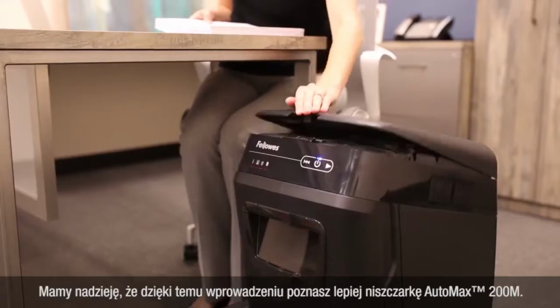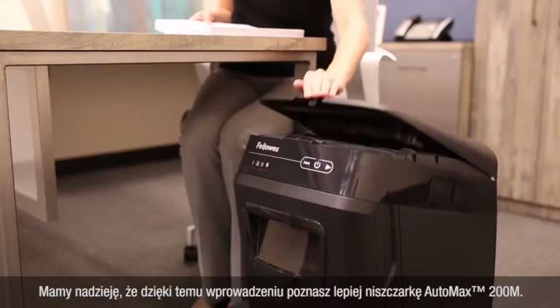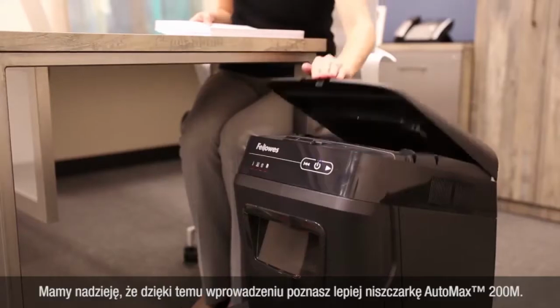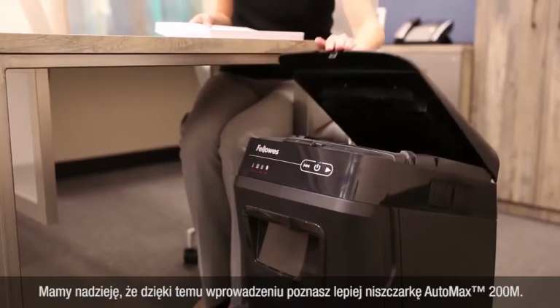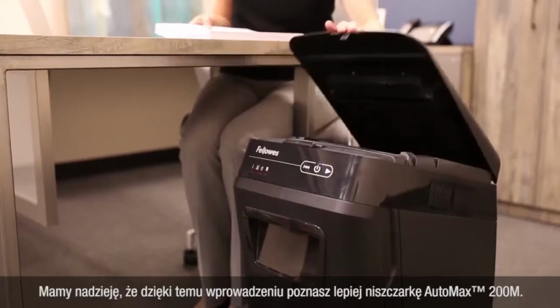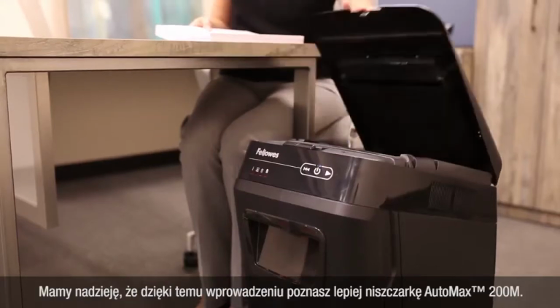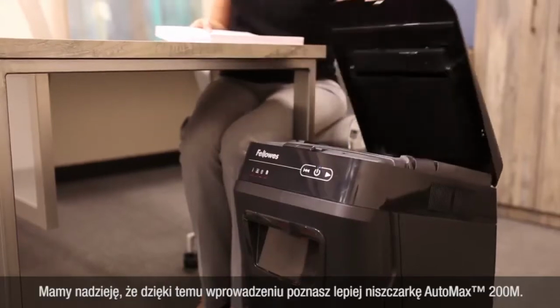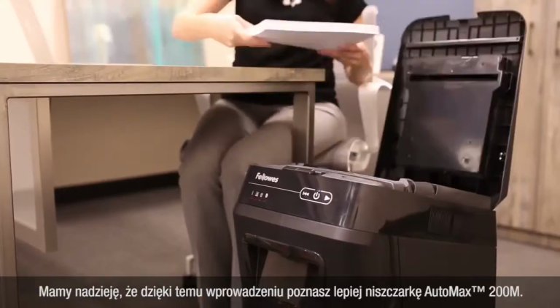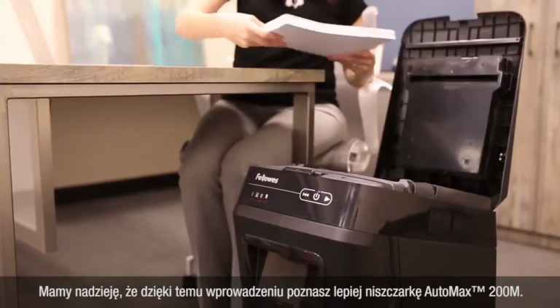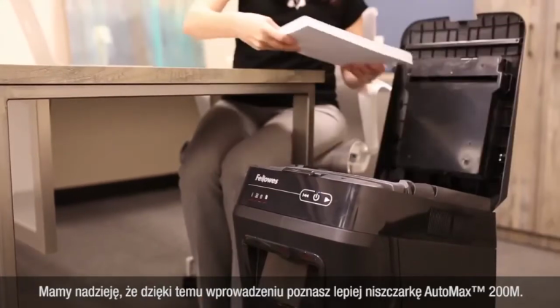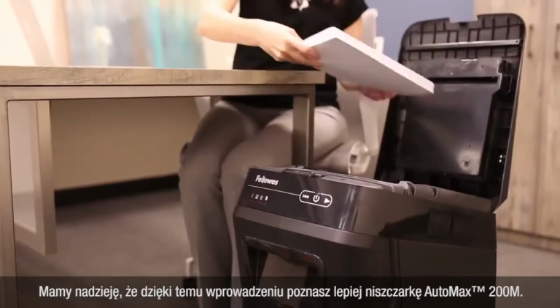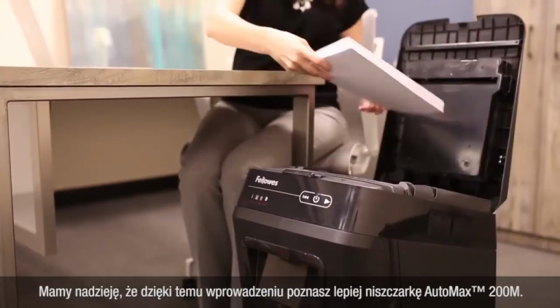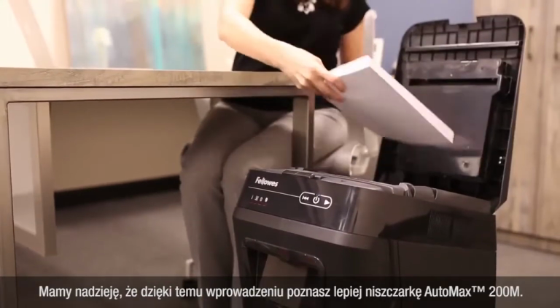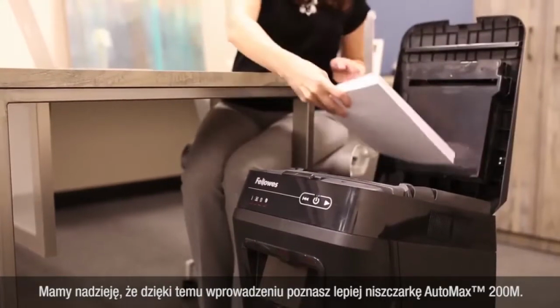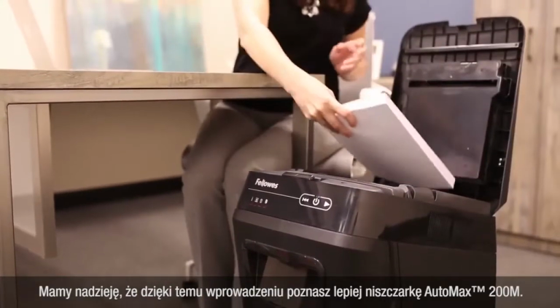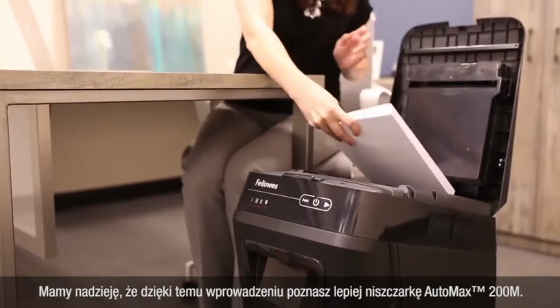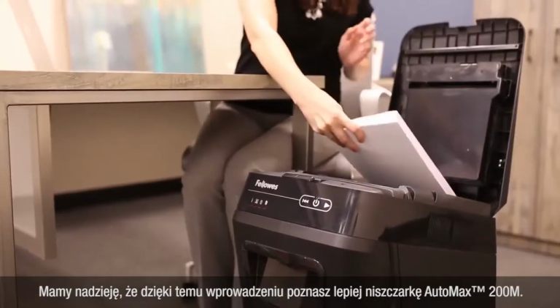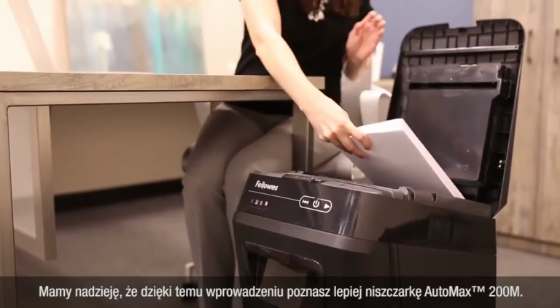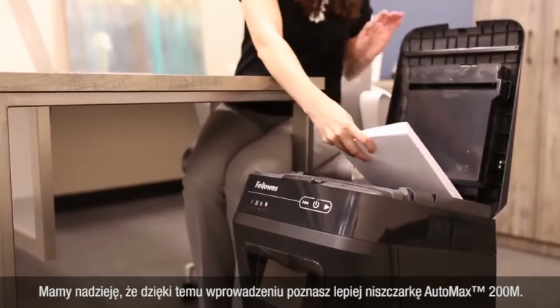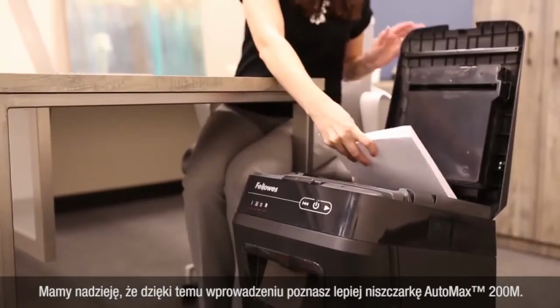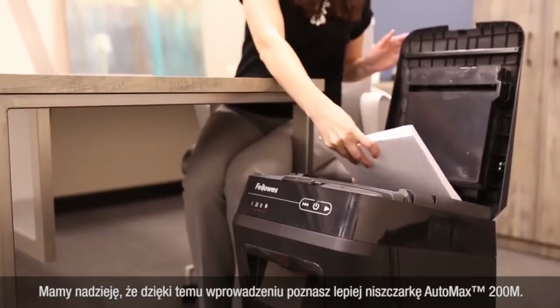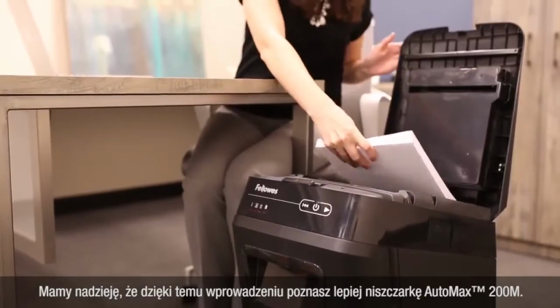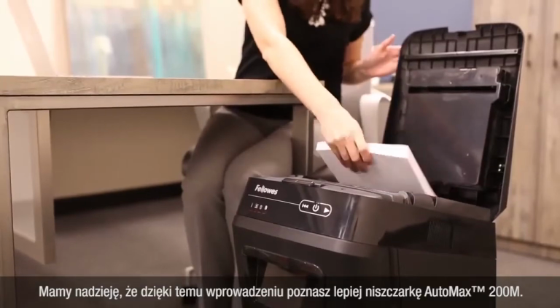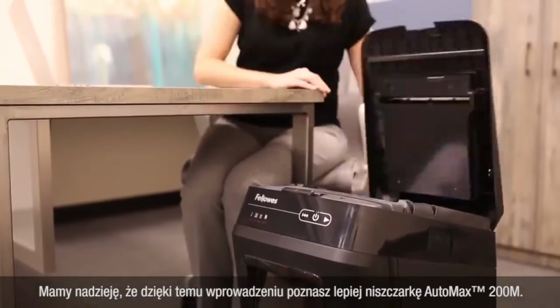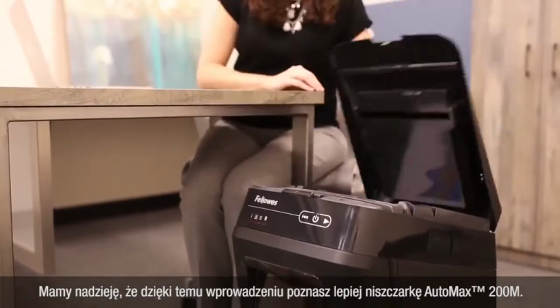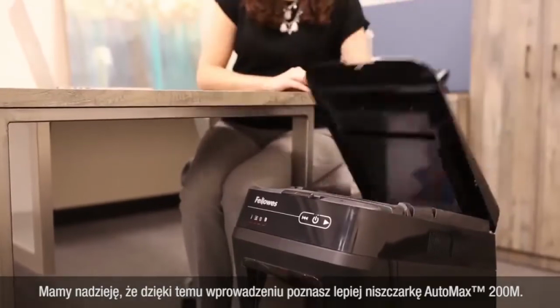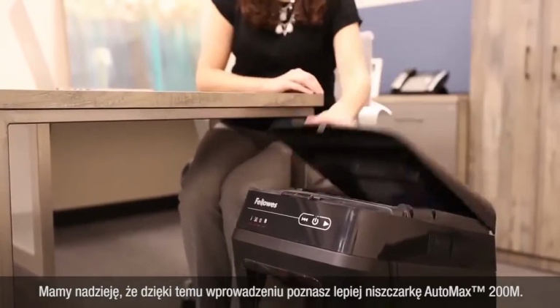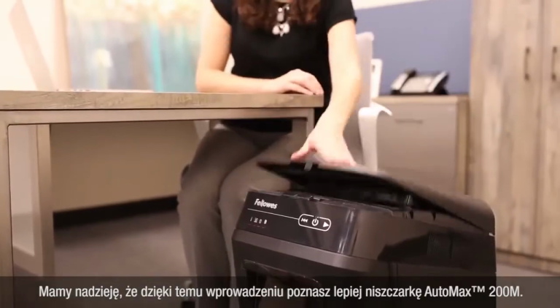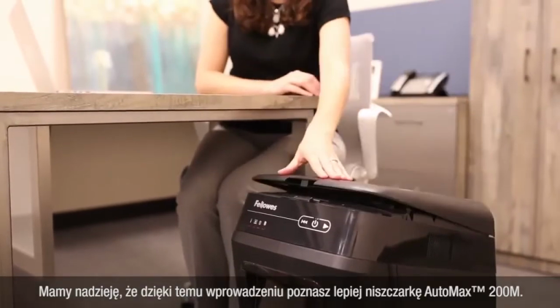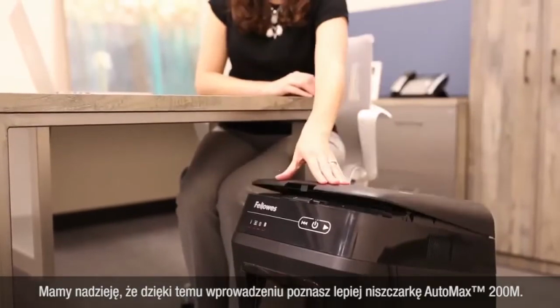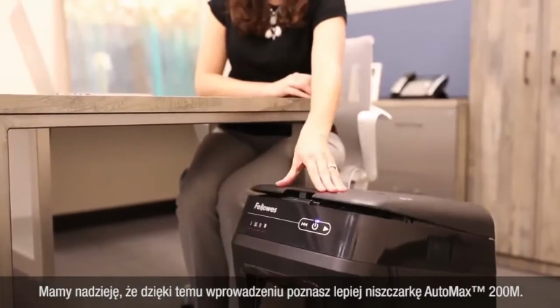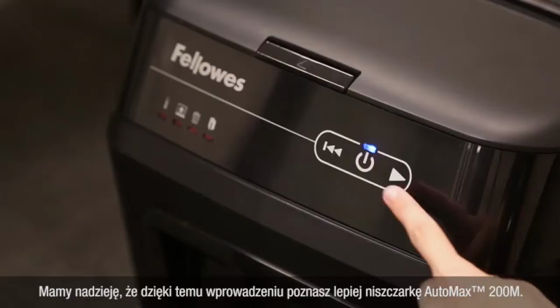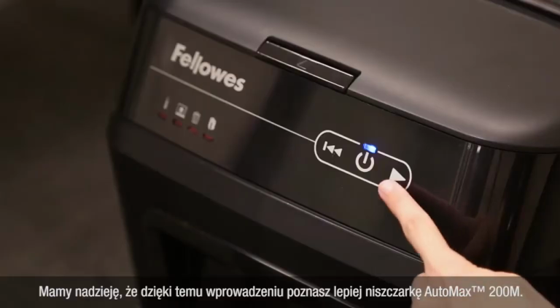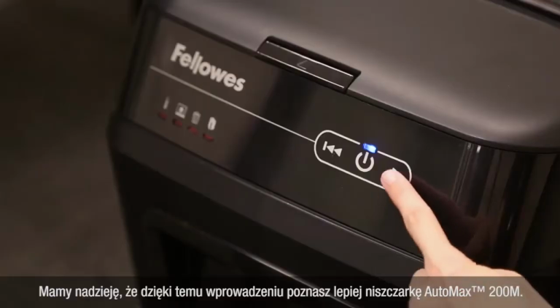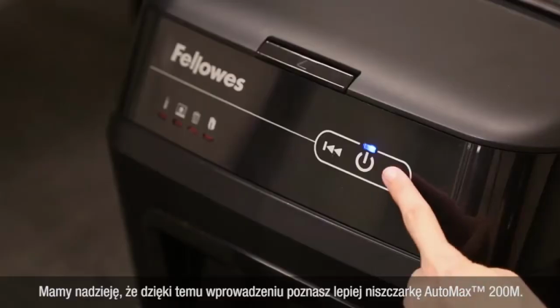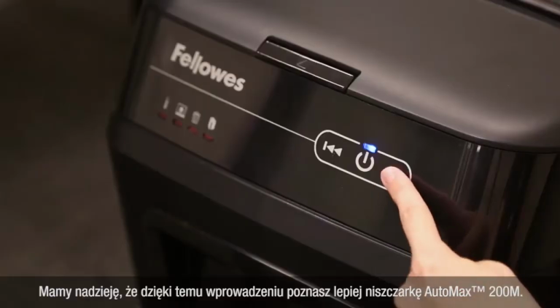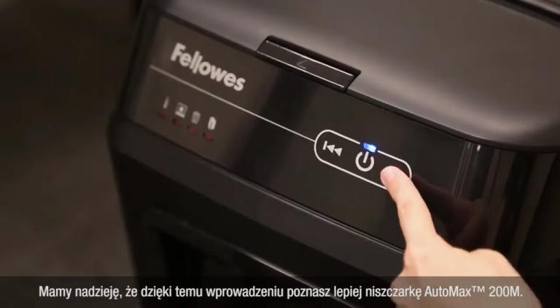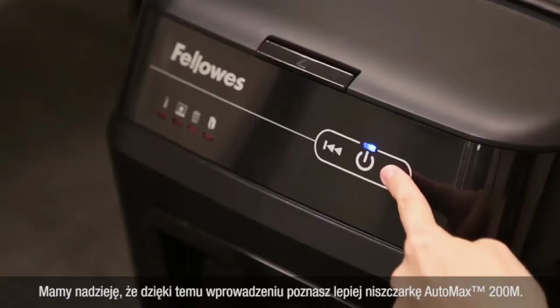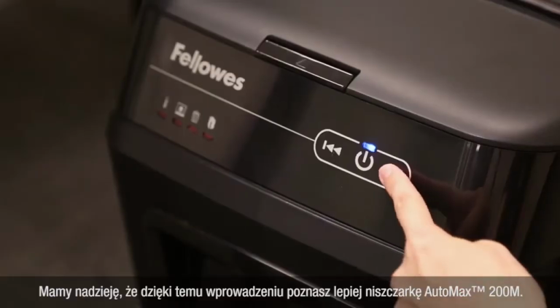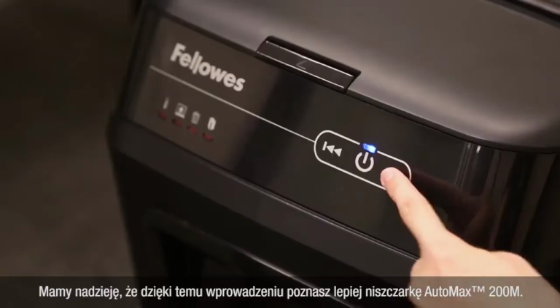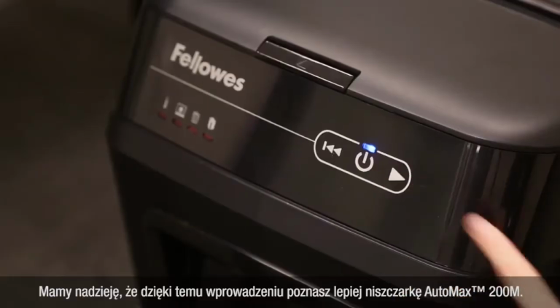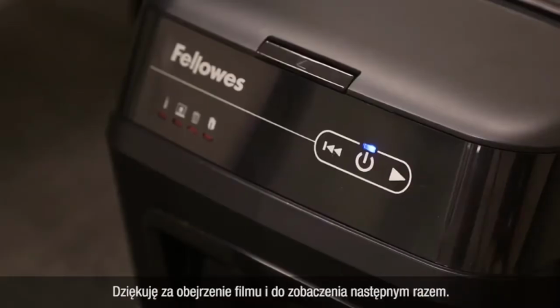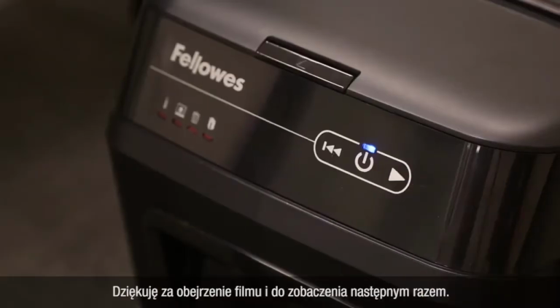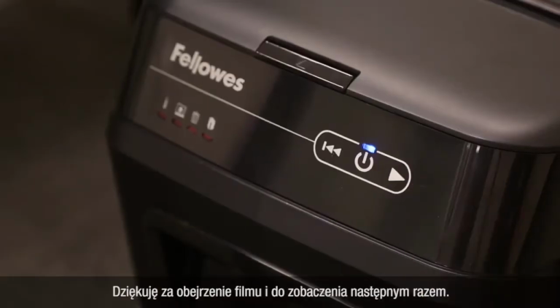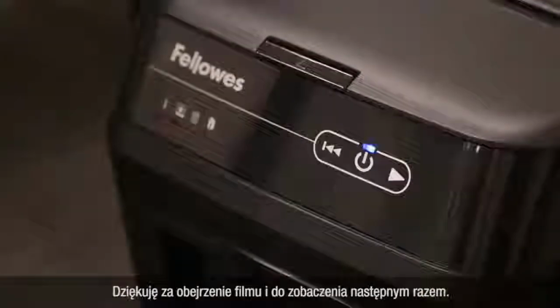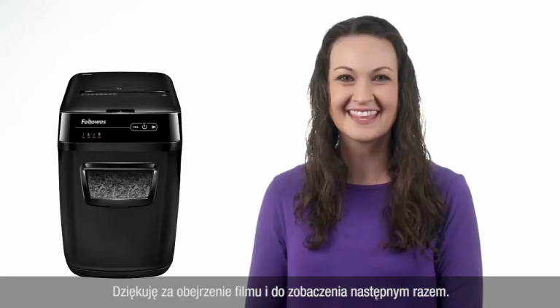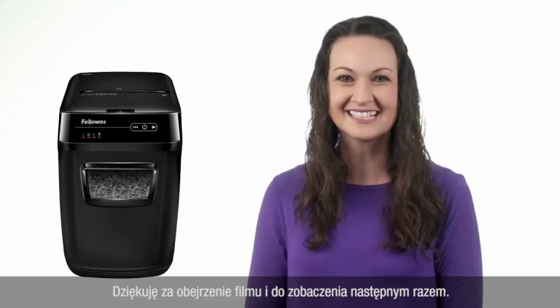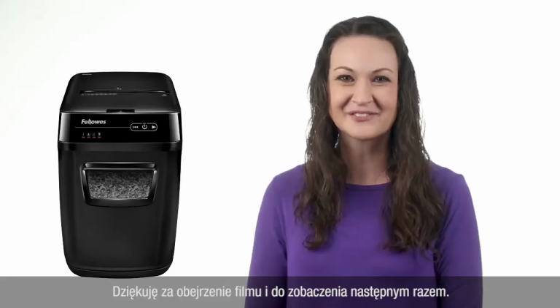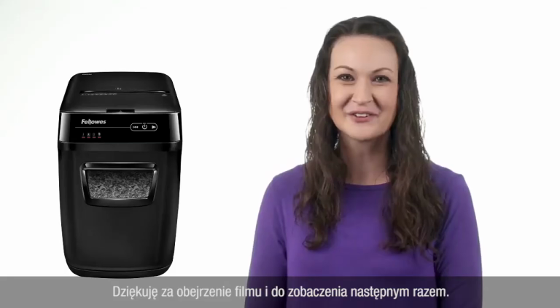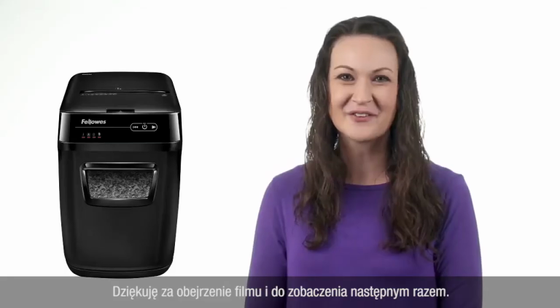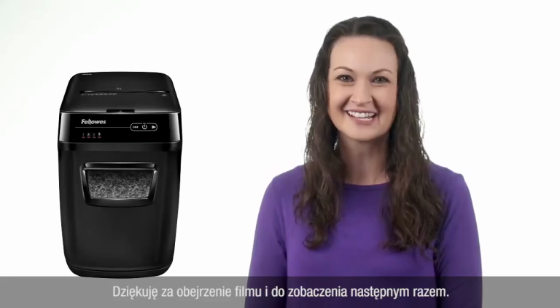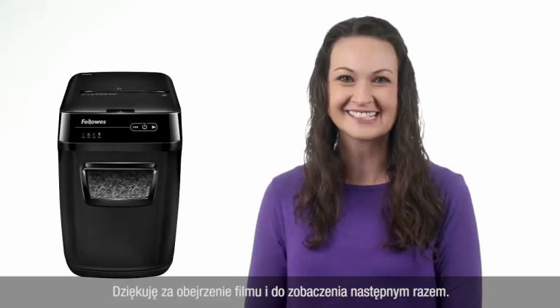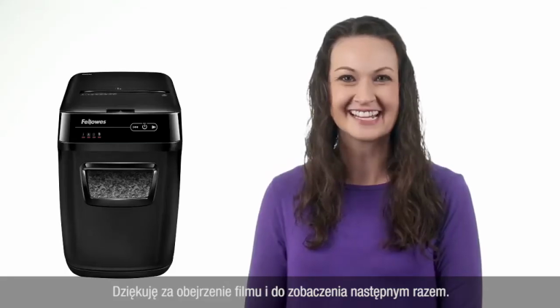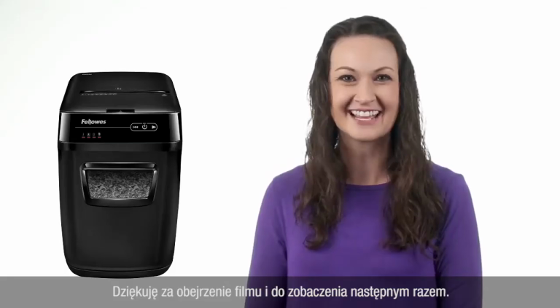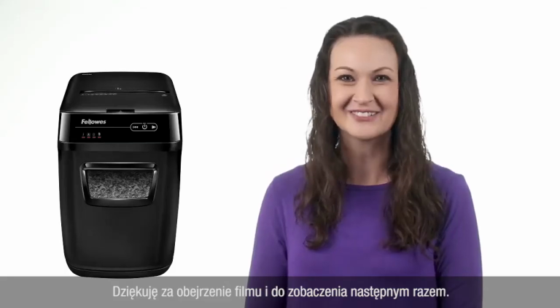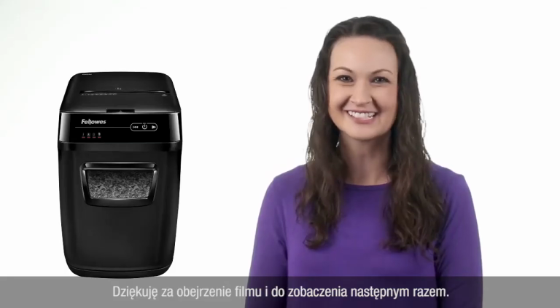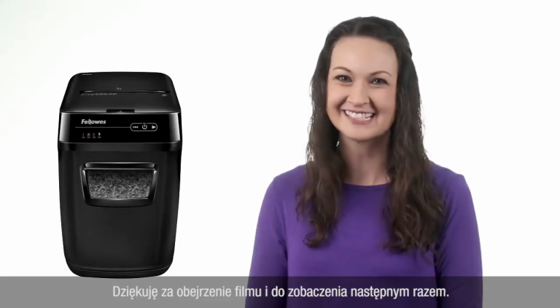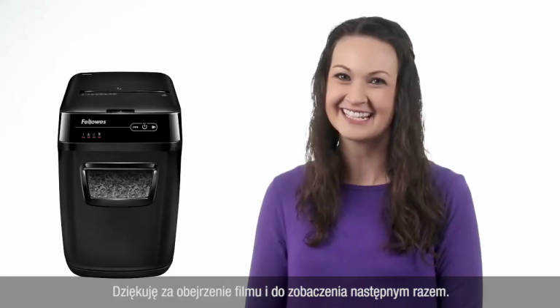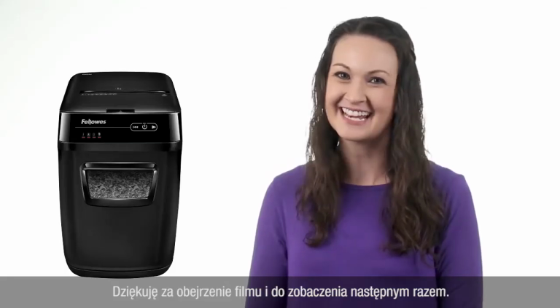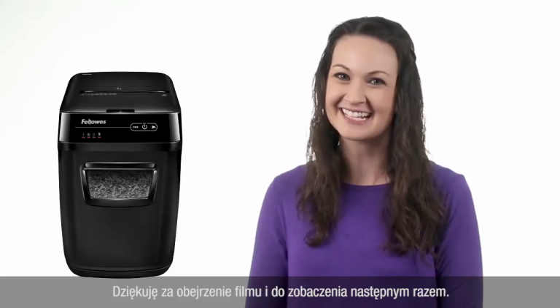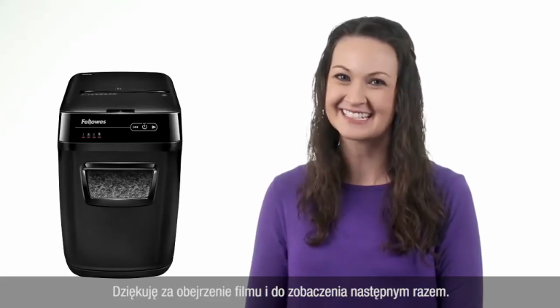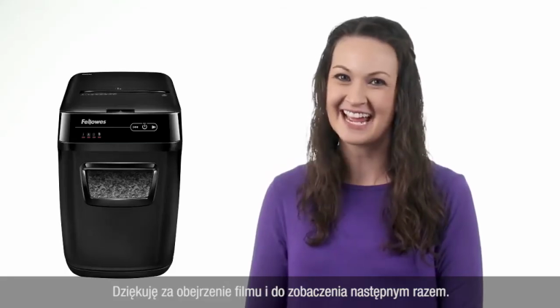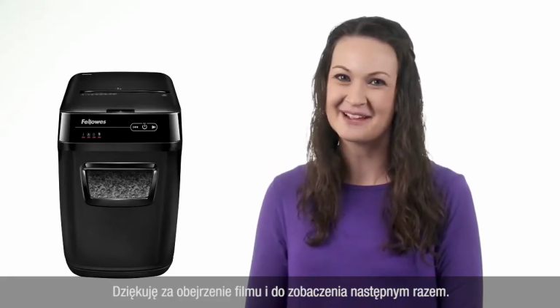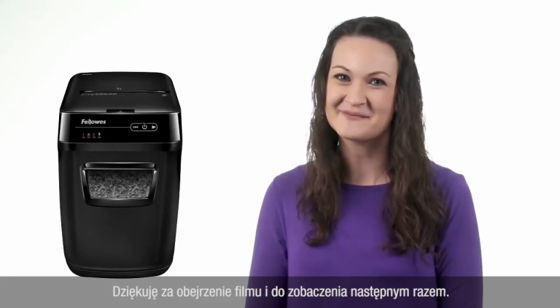We hope this introduction helped you learn more about the AutoMax 200M. Thanks for watching, and we'll see you next time.